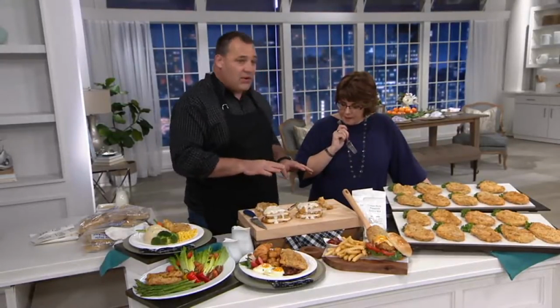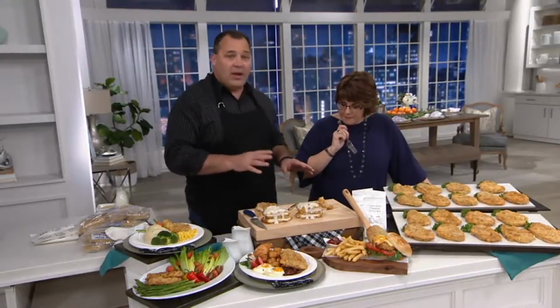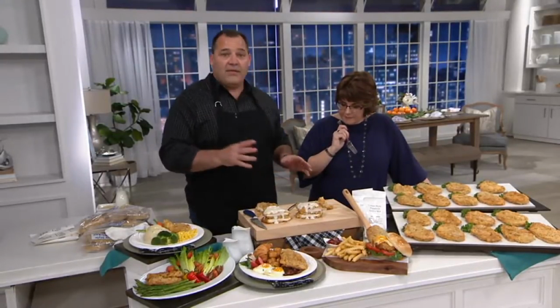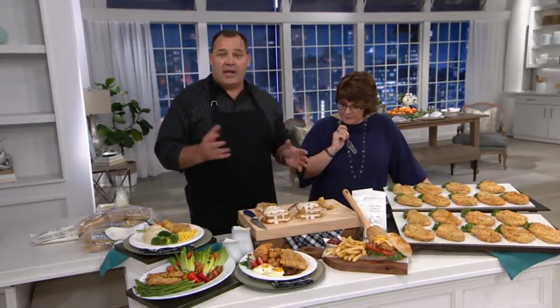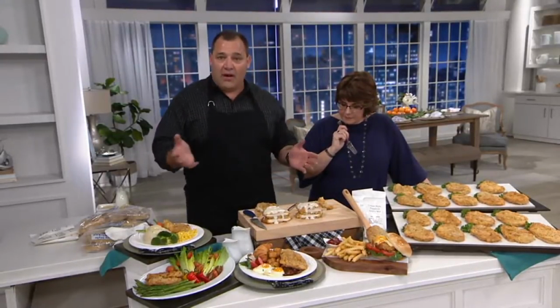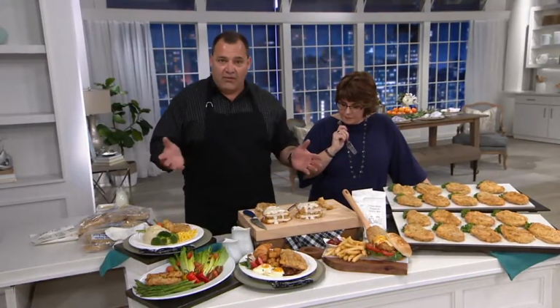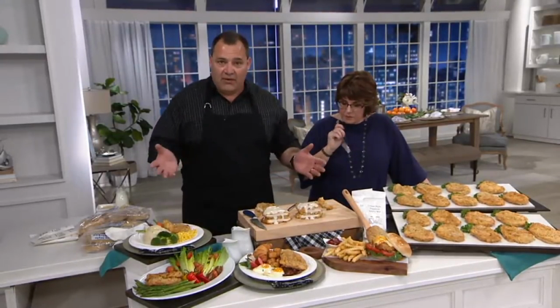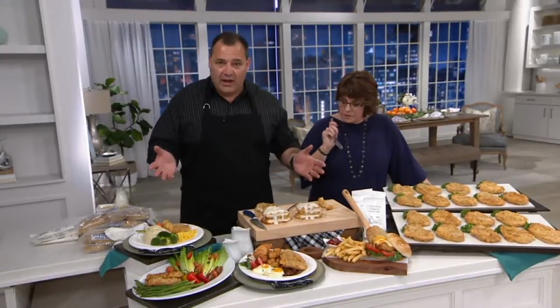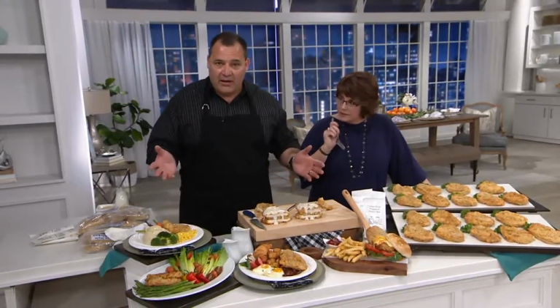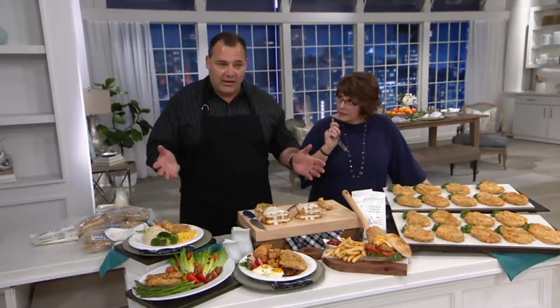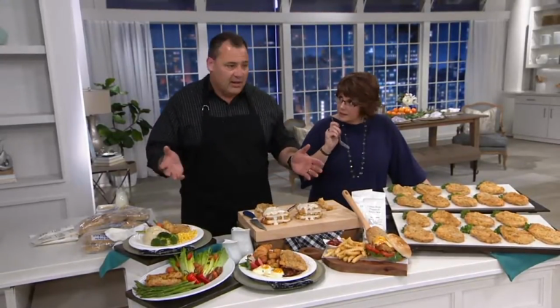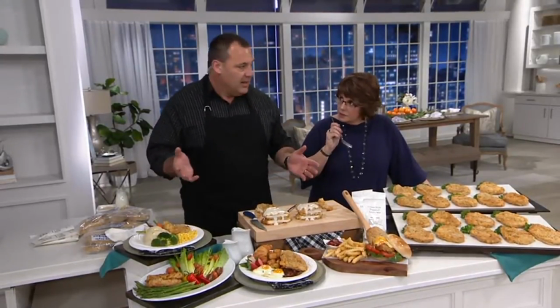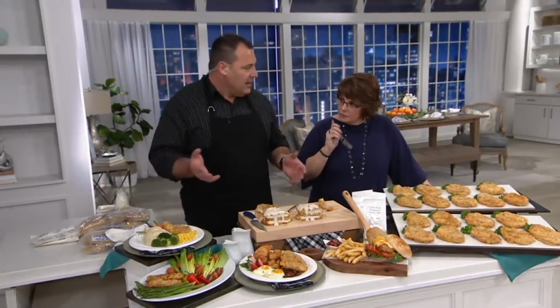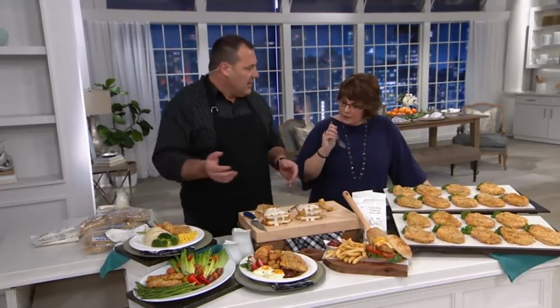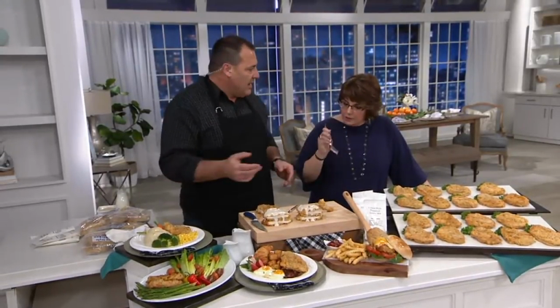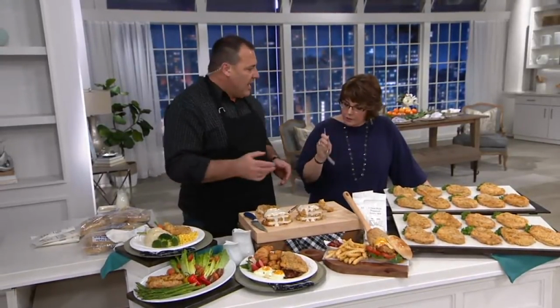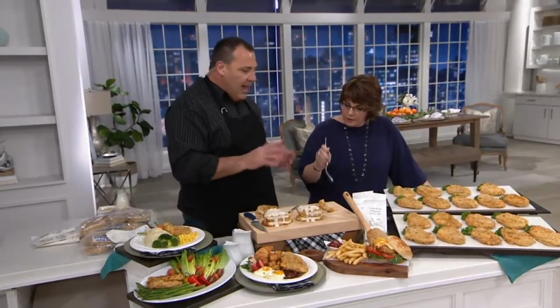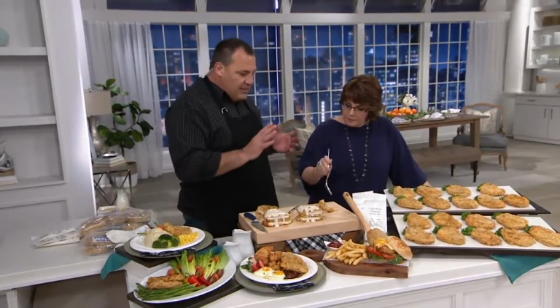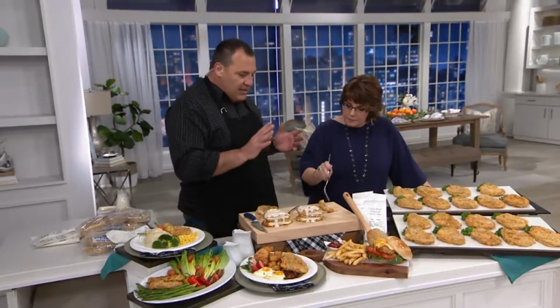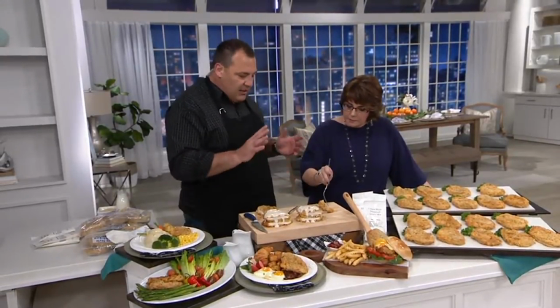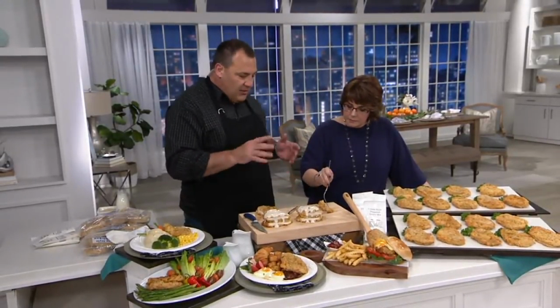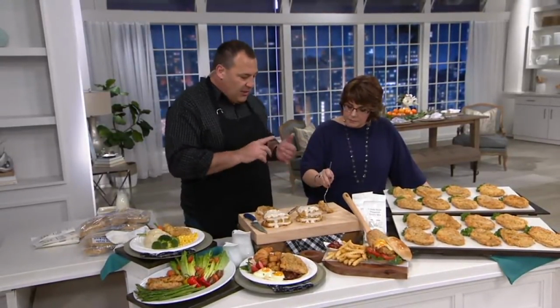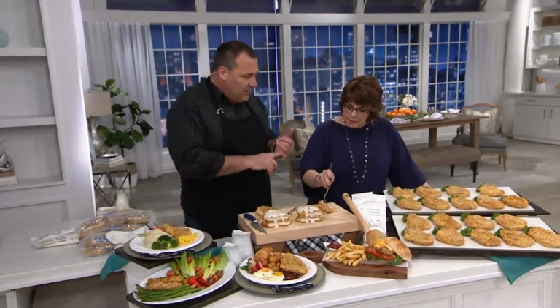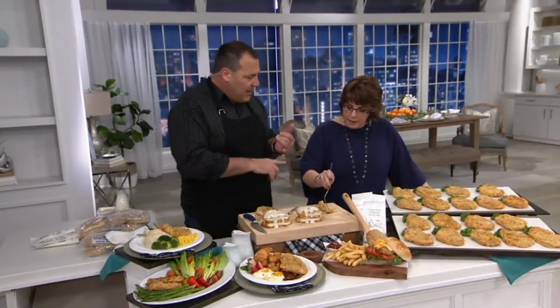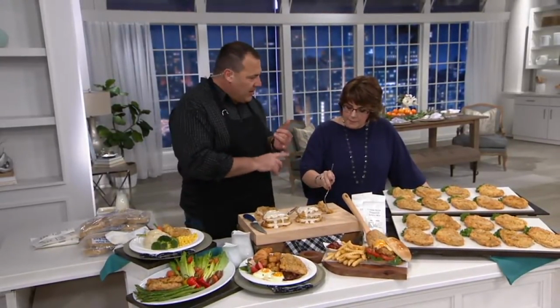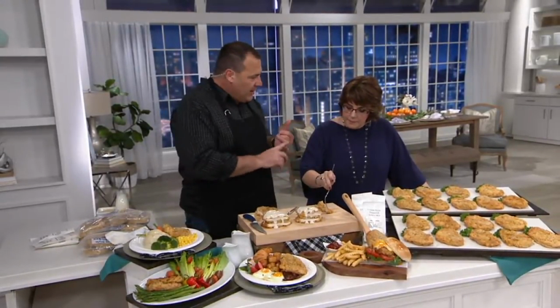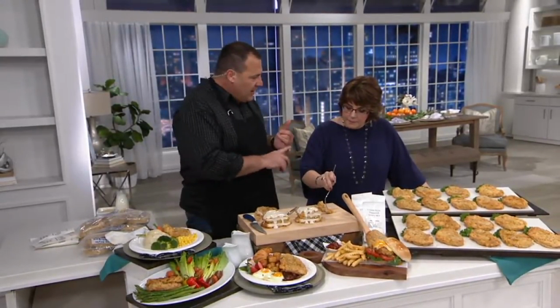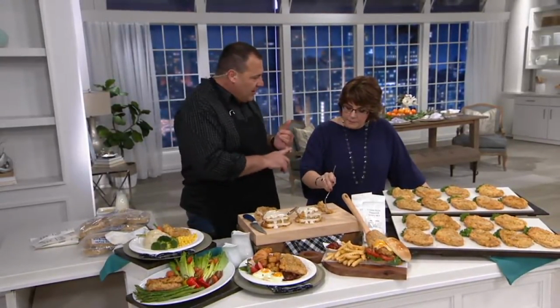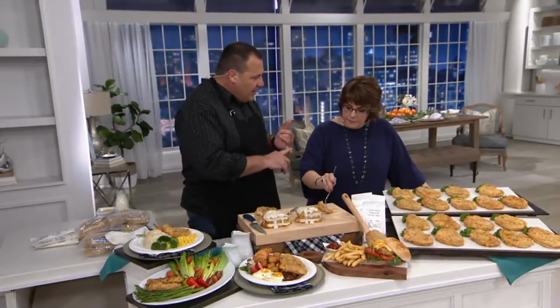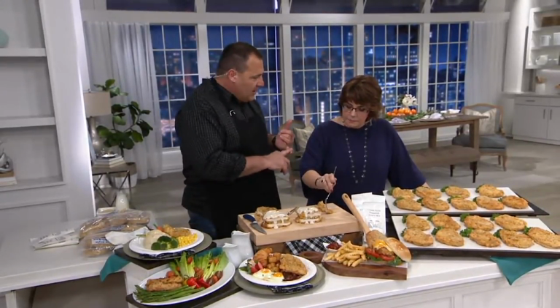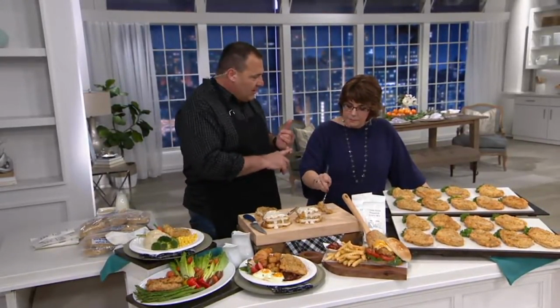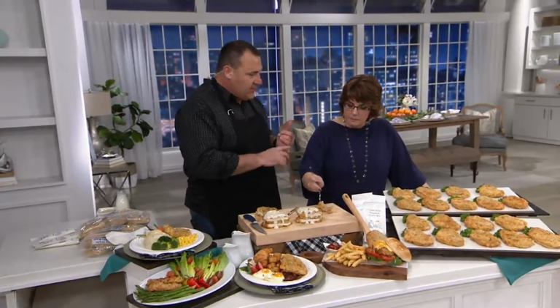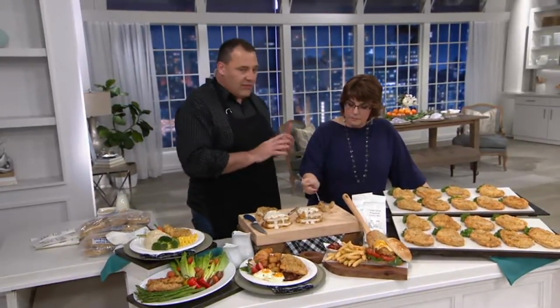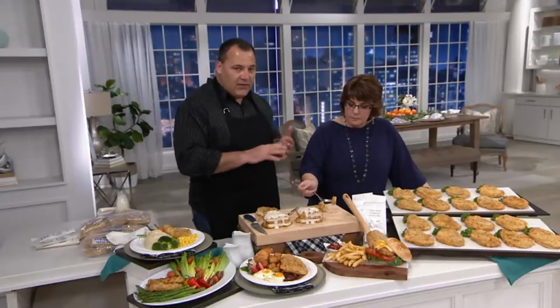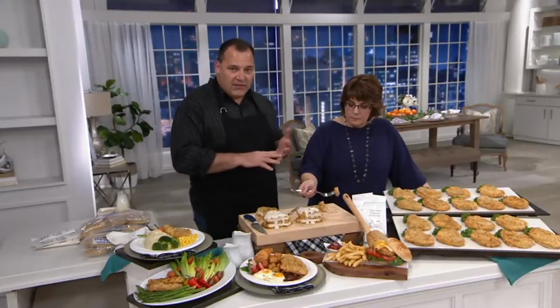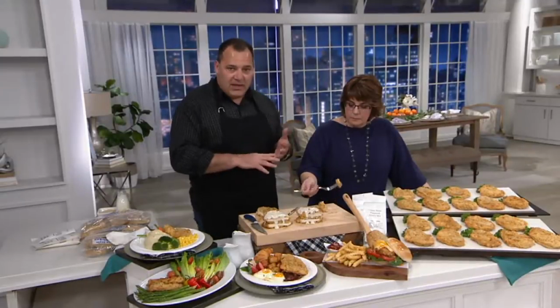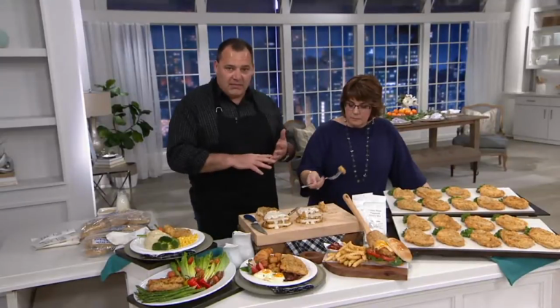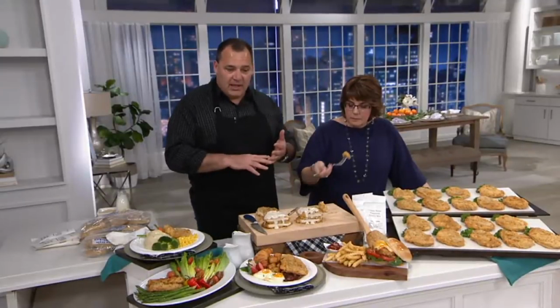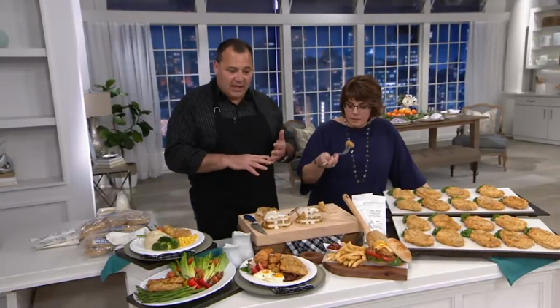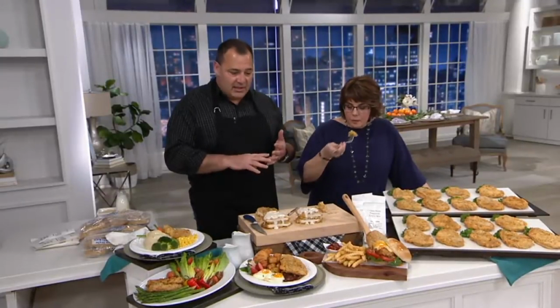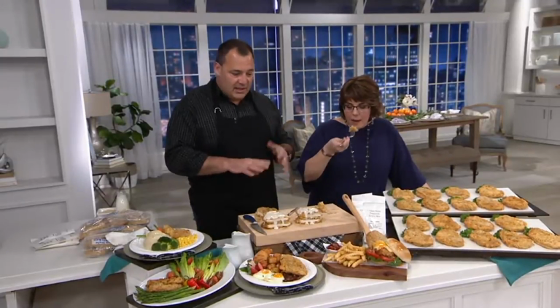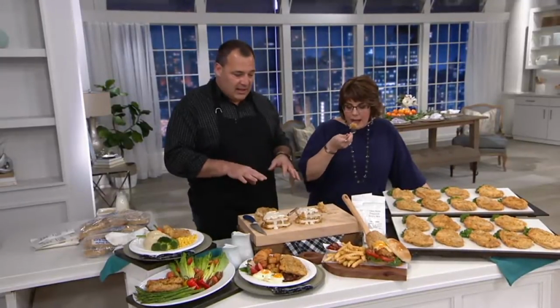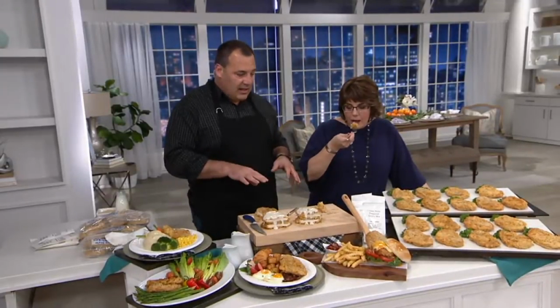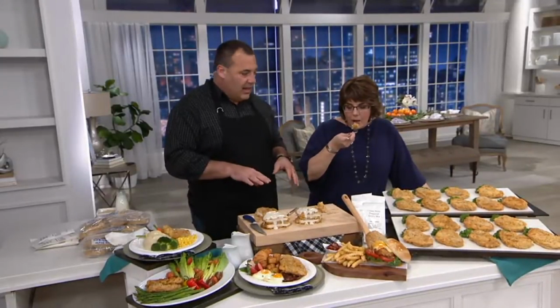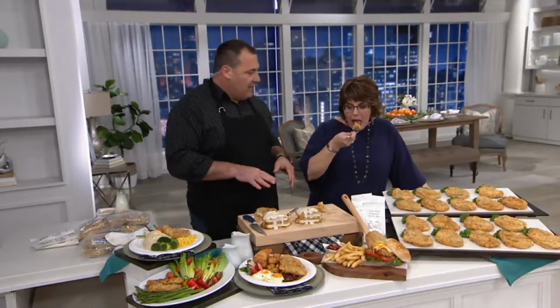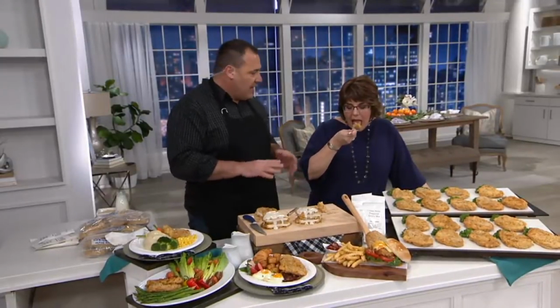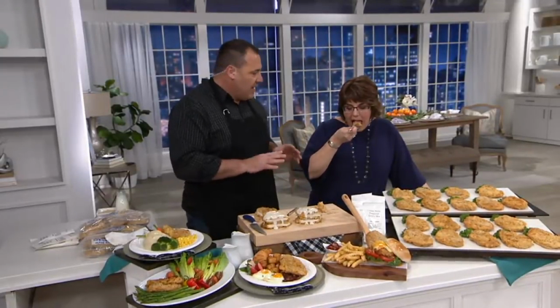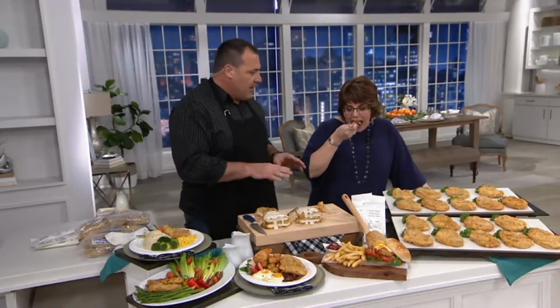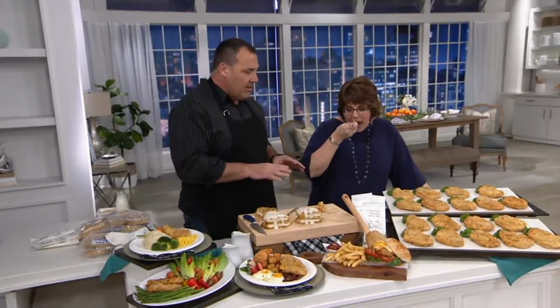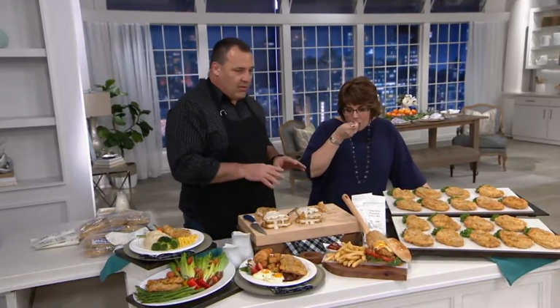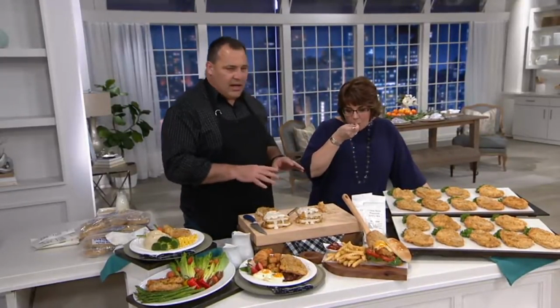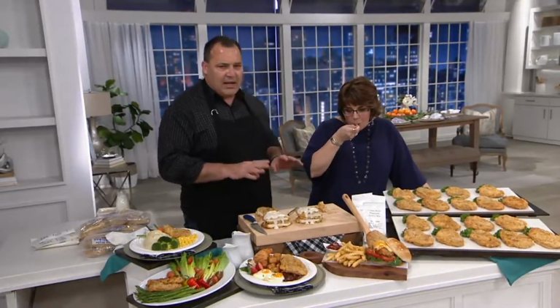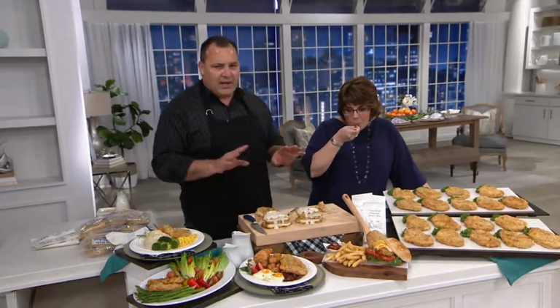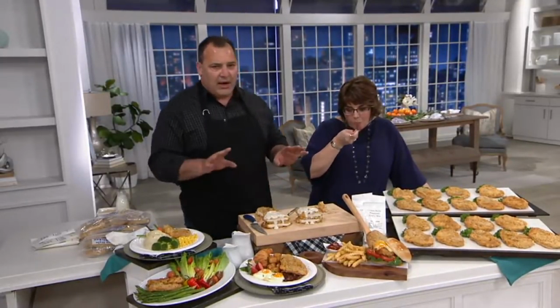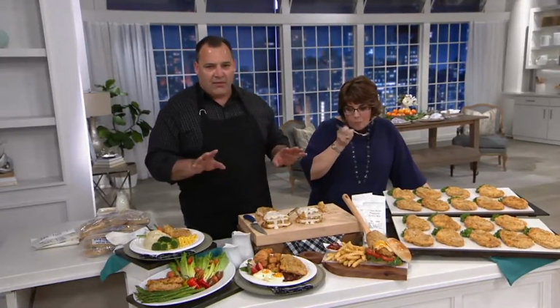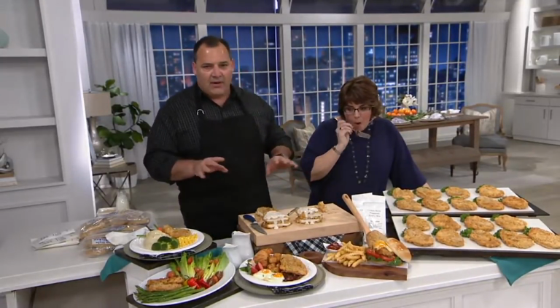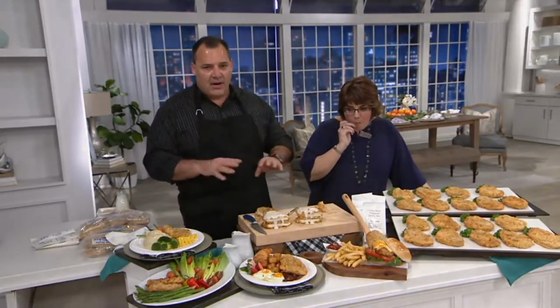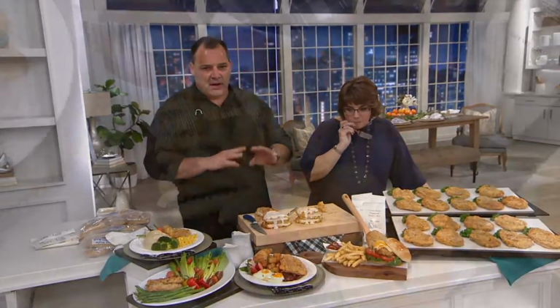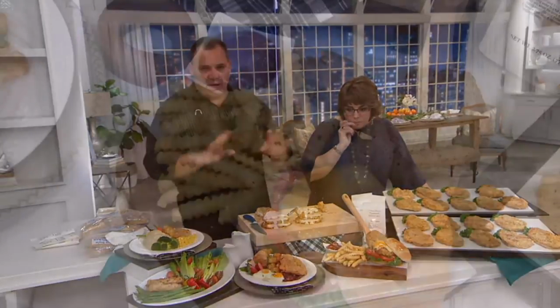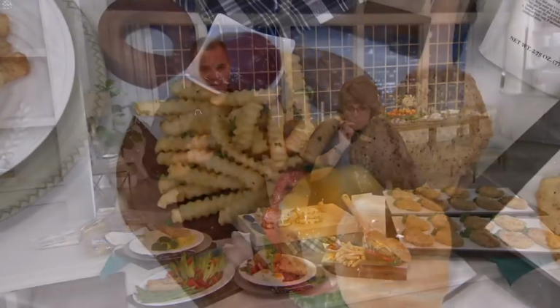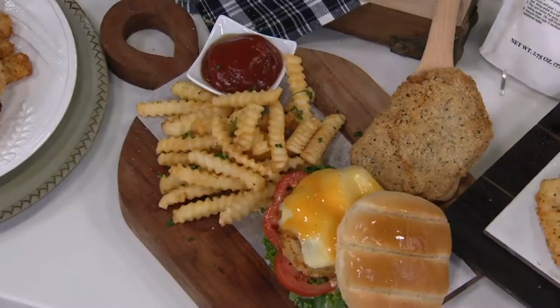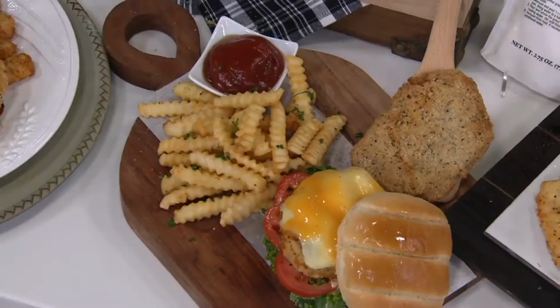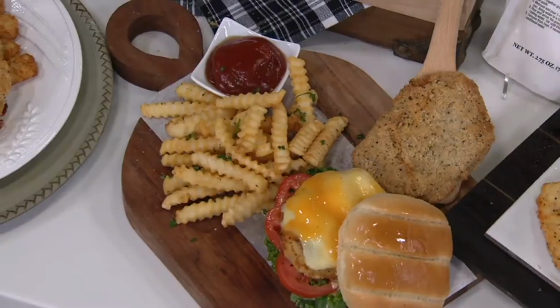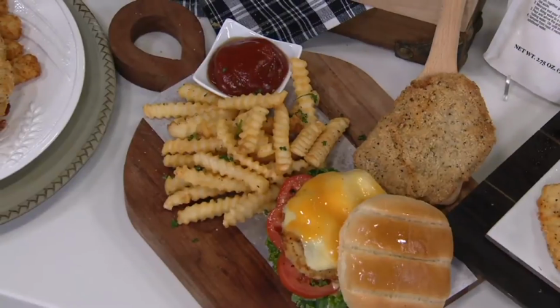If you have an air fryer — absolutely, you can do it. 390 degrees for 15 minutes. They come out great in the air fryer, nice and crispy.